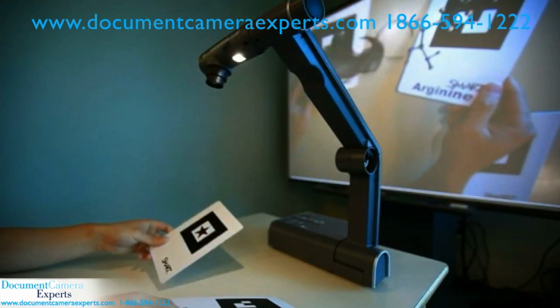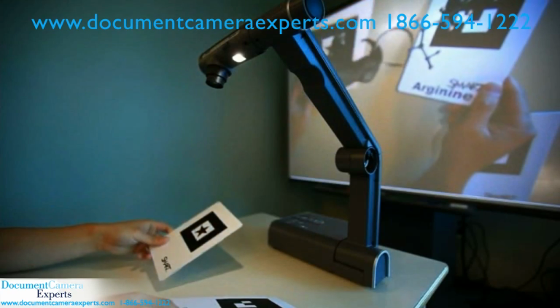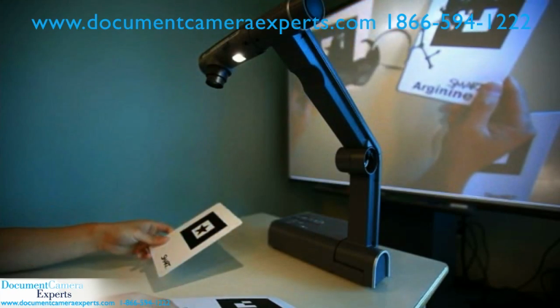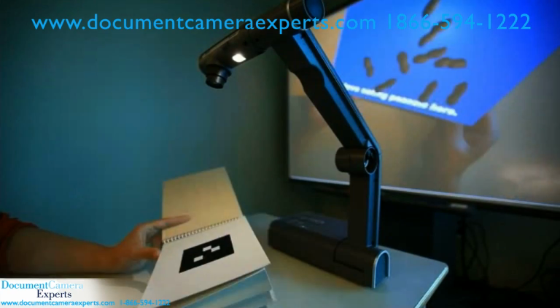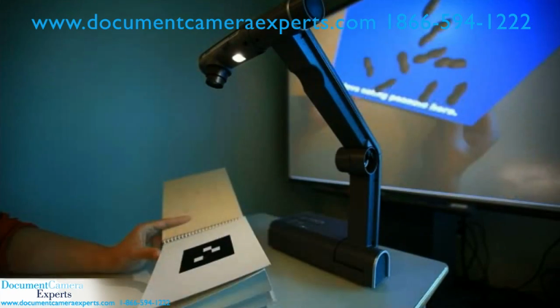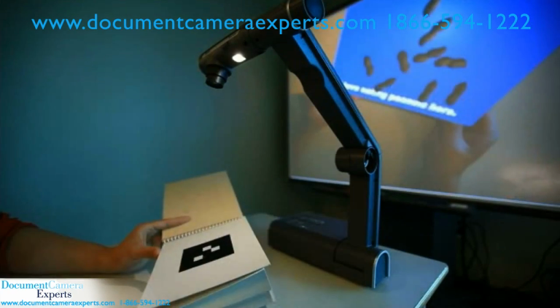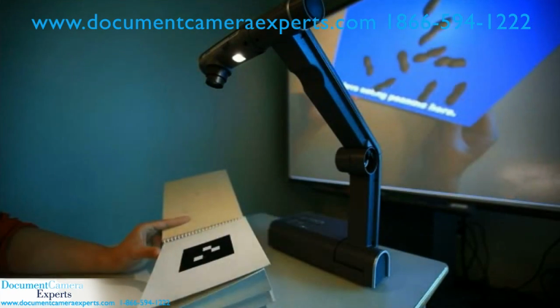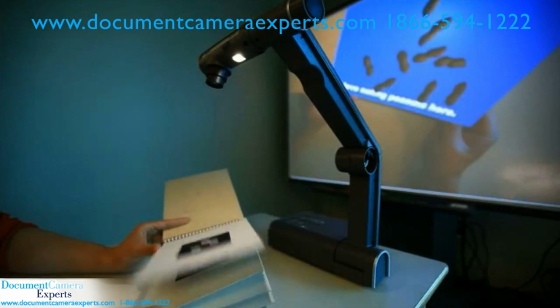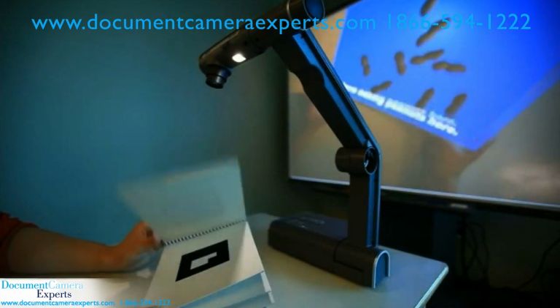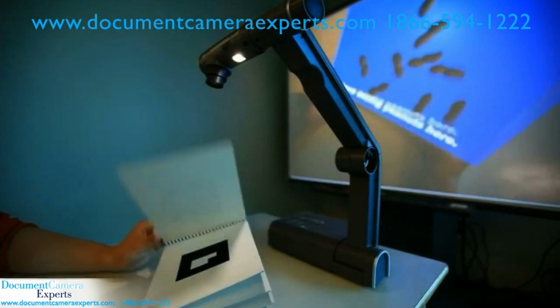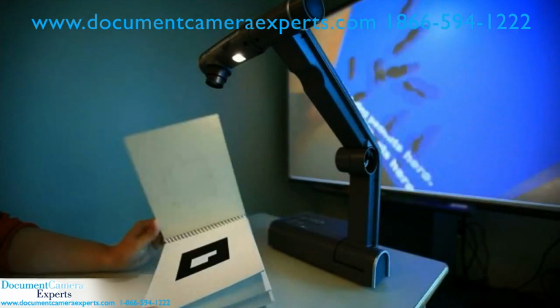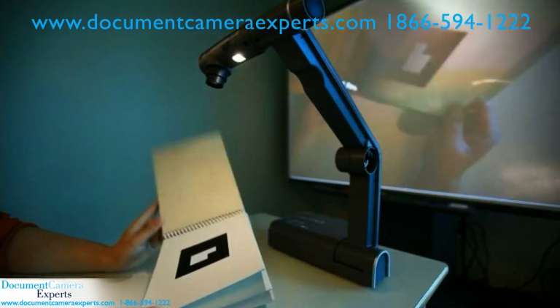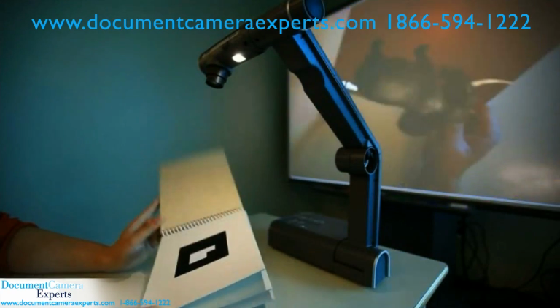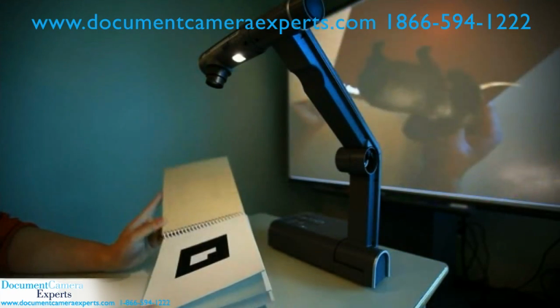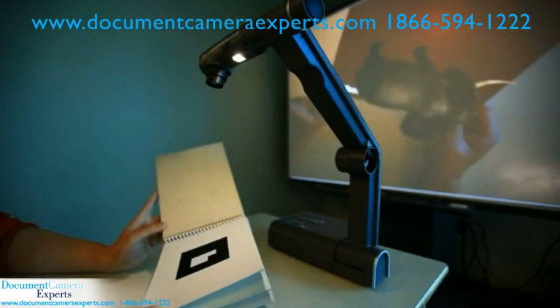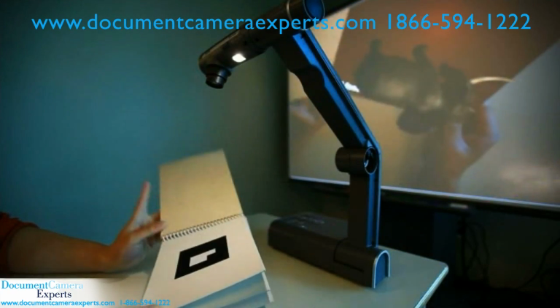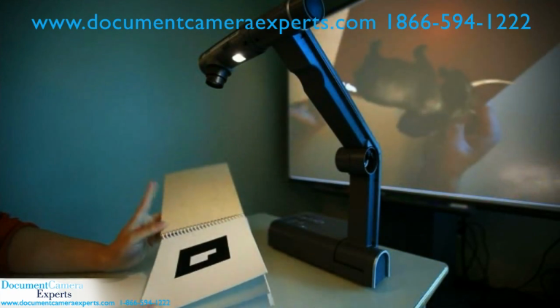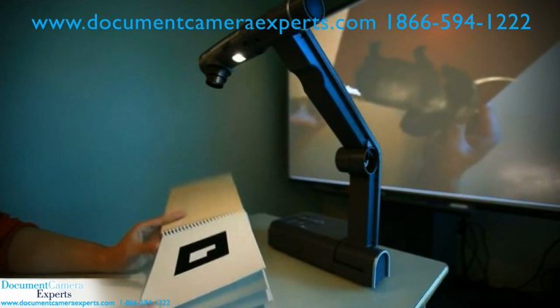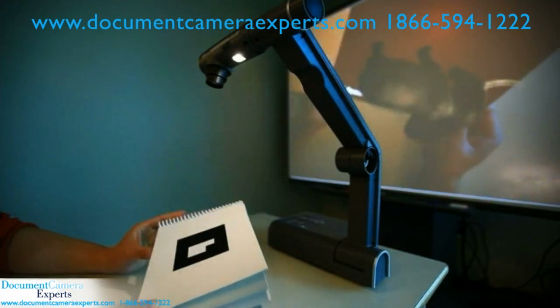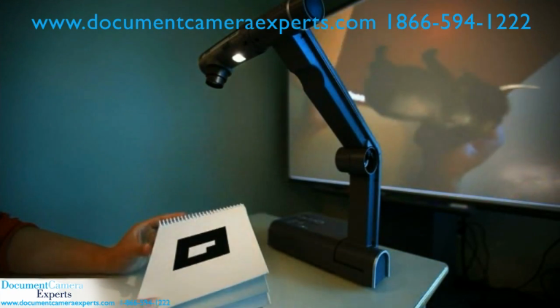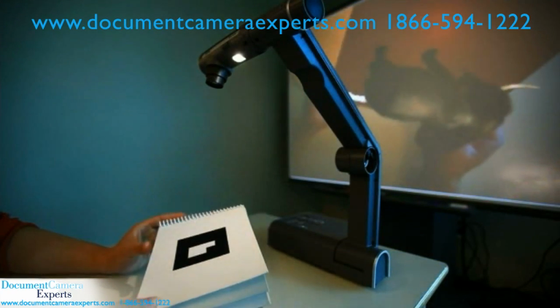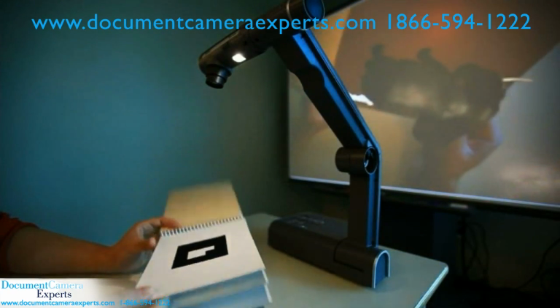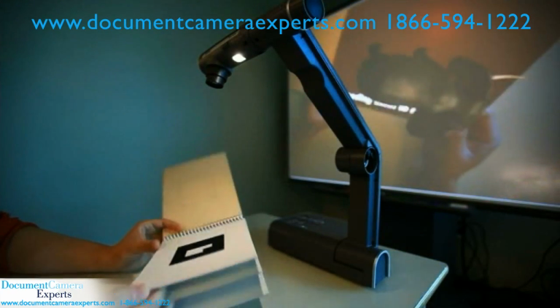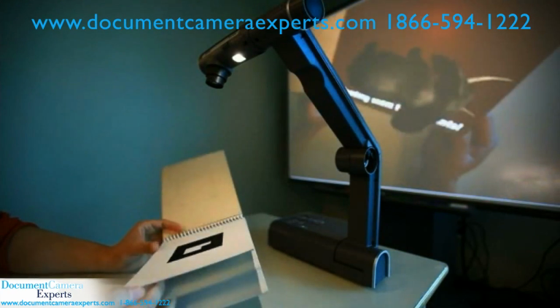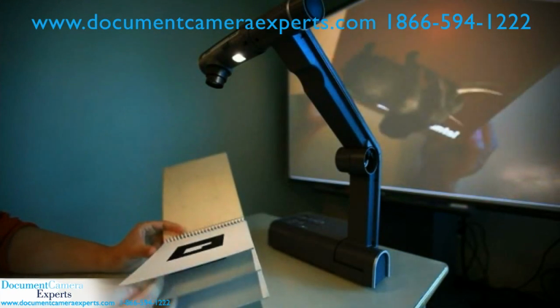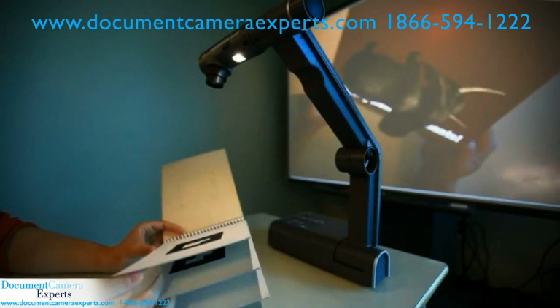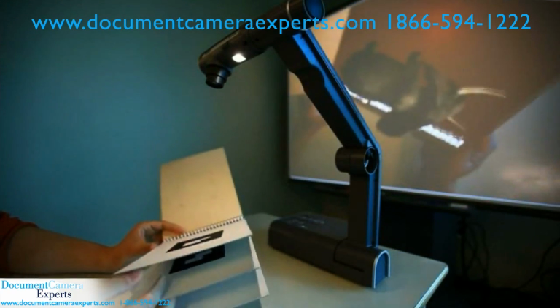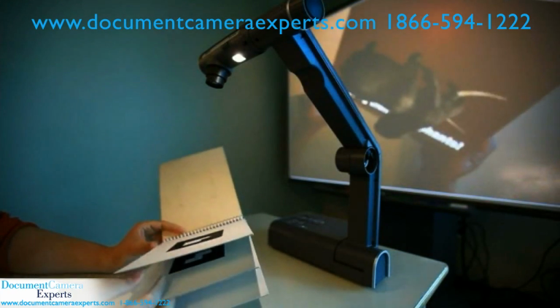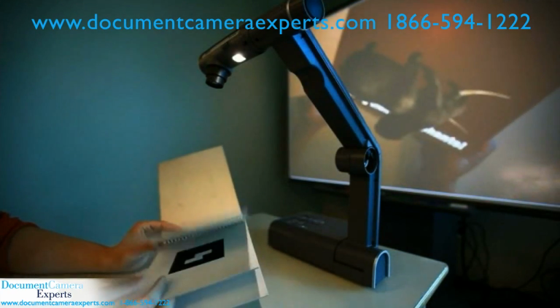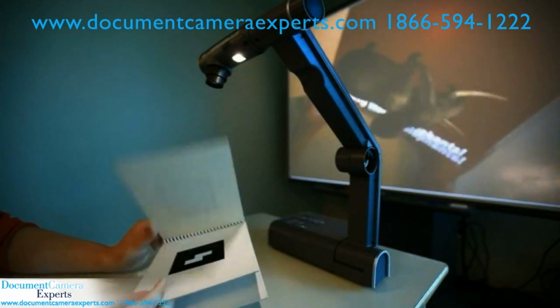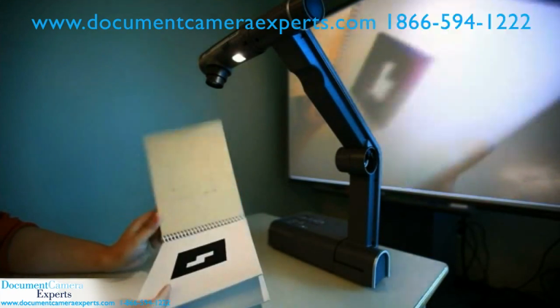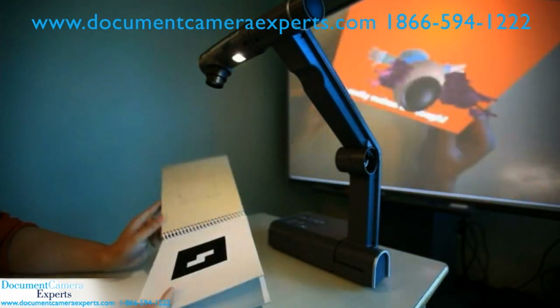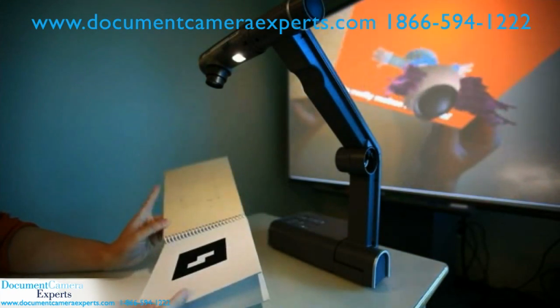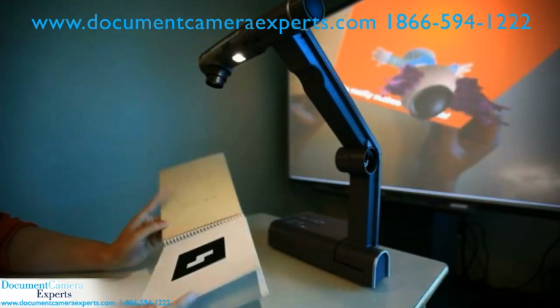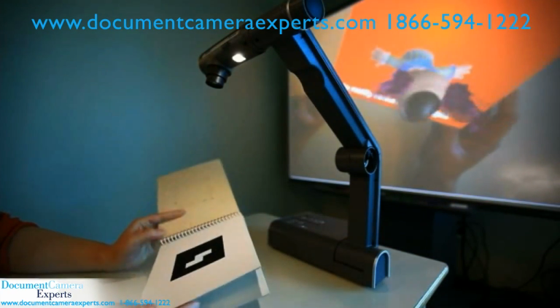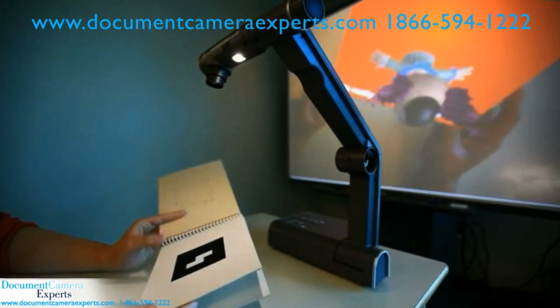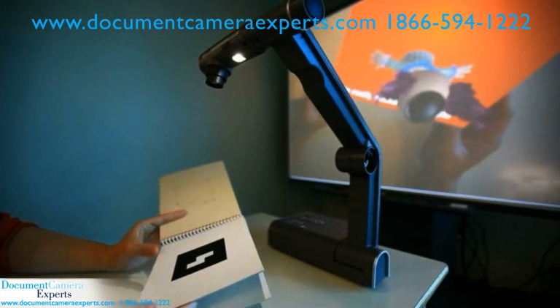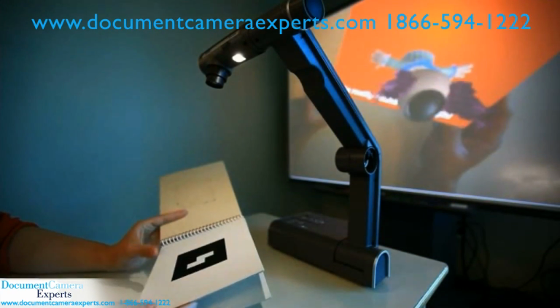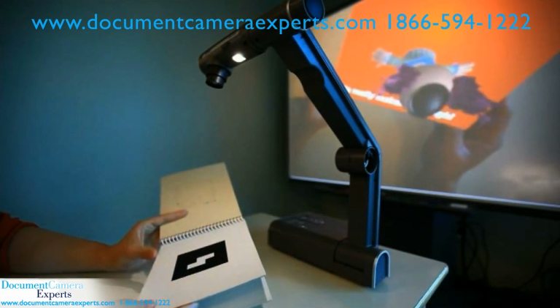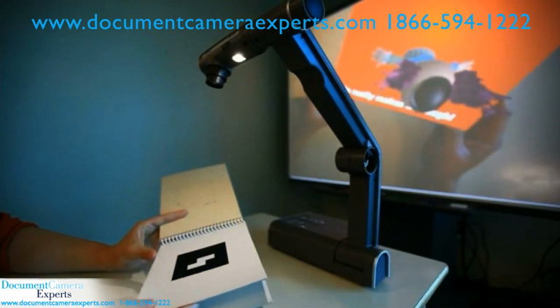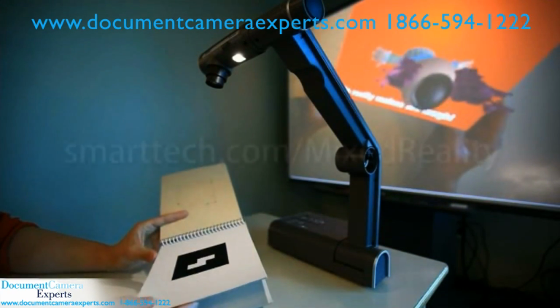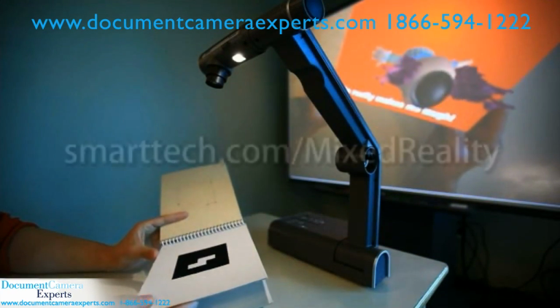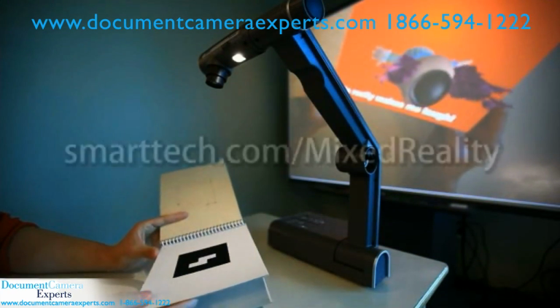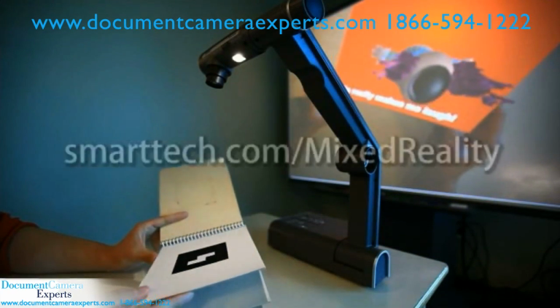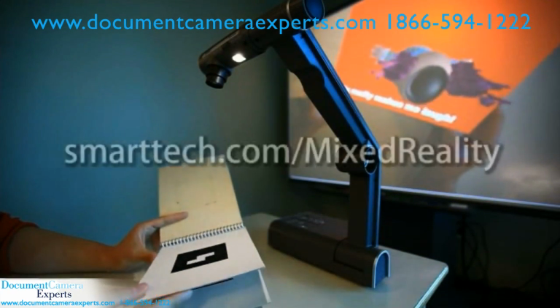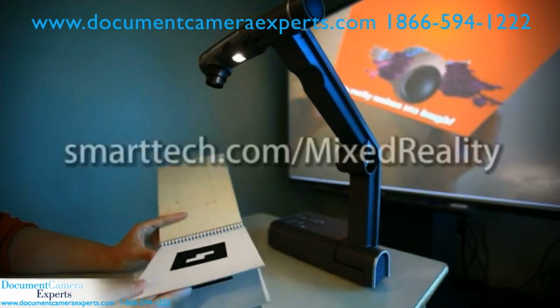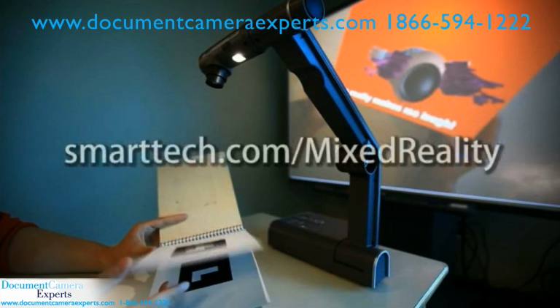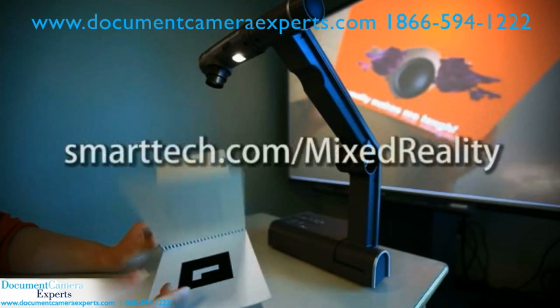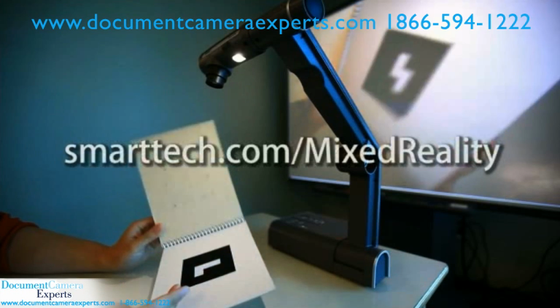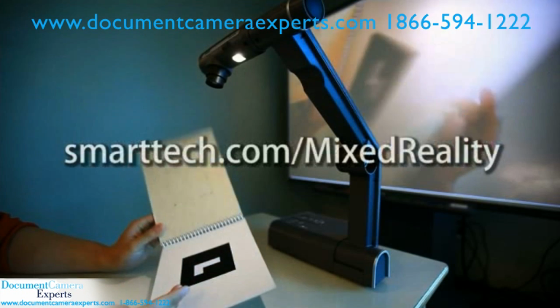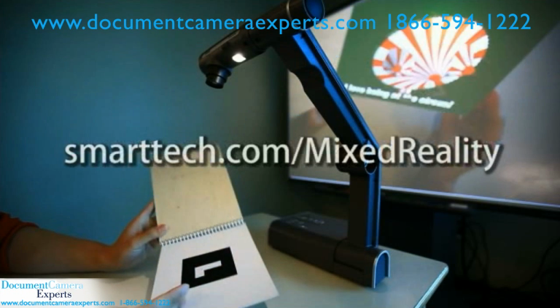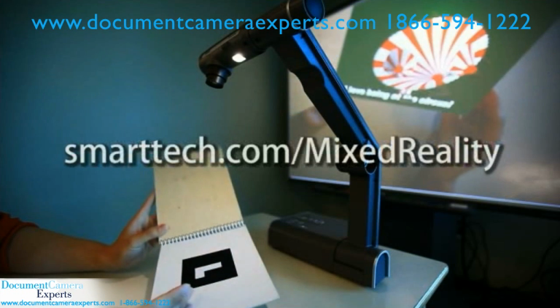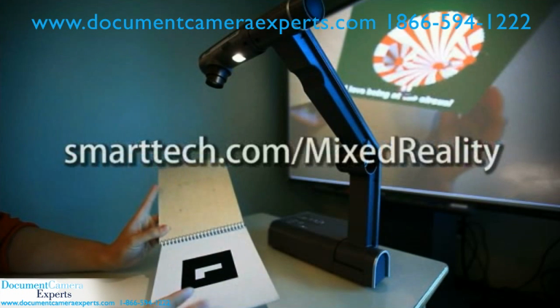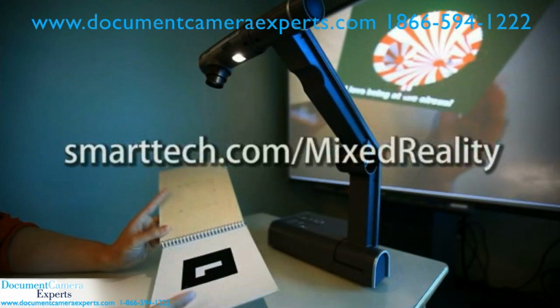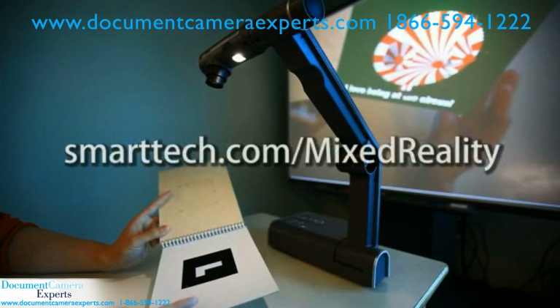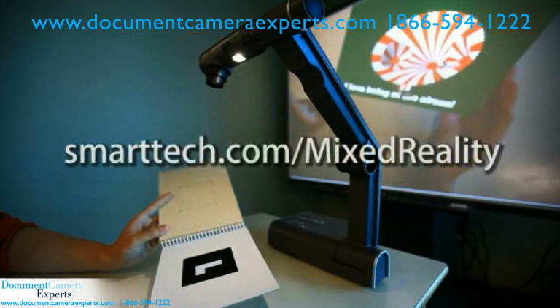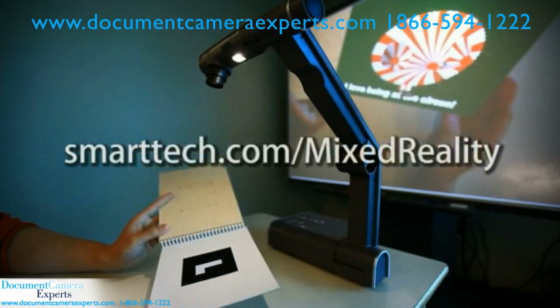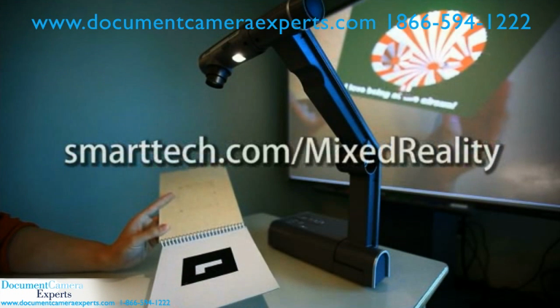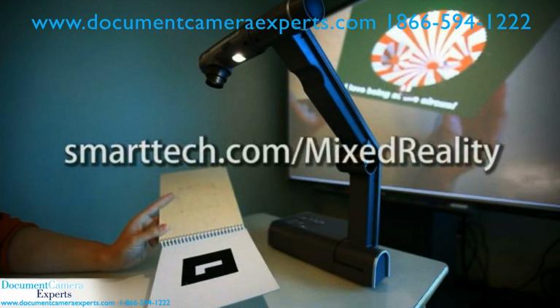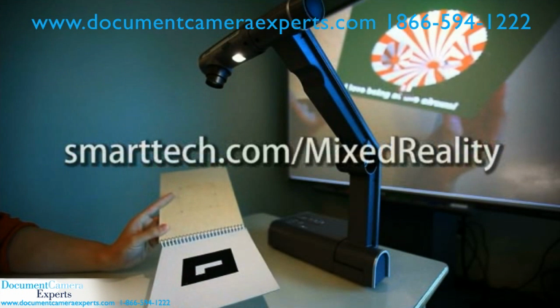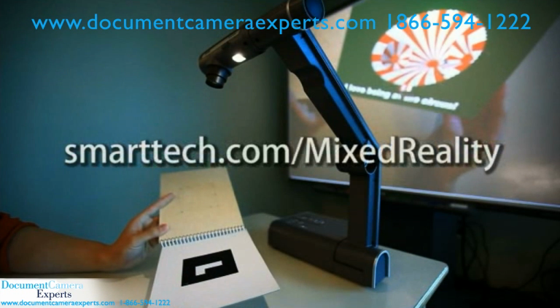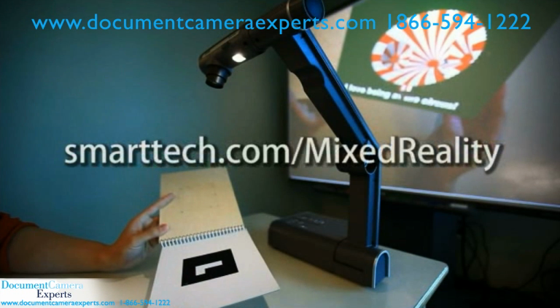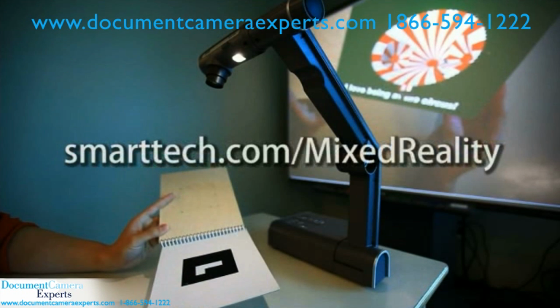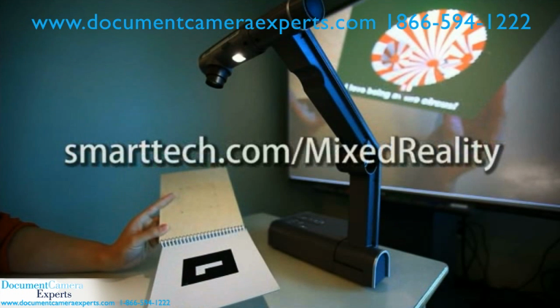For more information about the Smart Document Camera 330 and Mixed Reality, please visit smarttech.com/mixedreality.